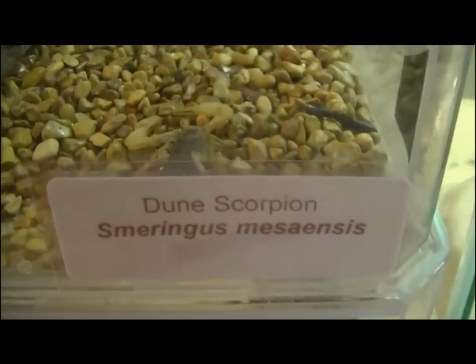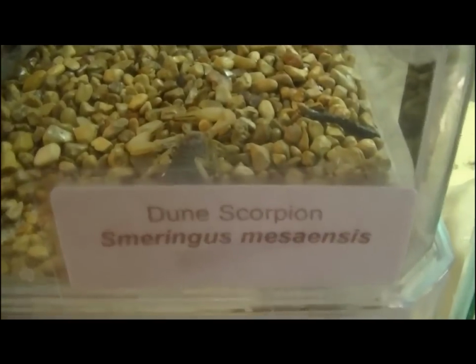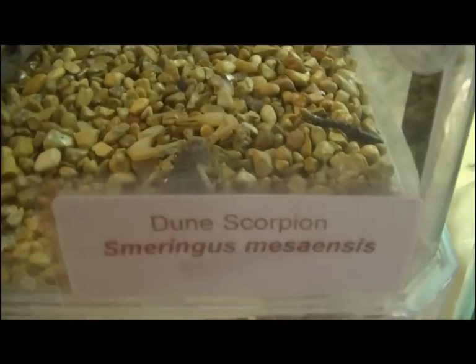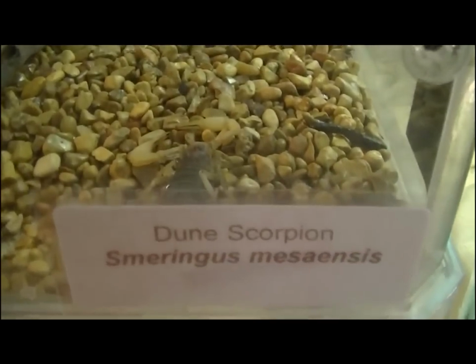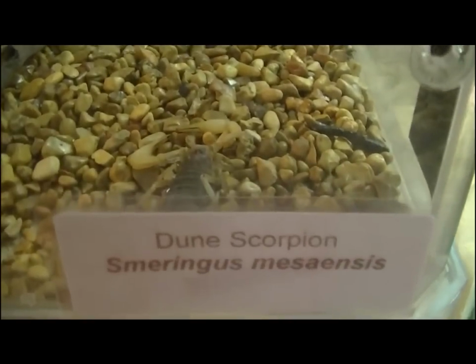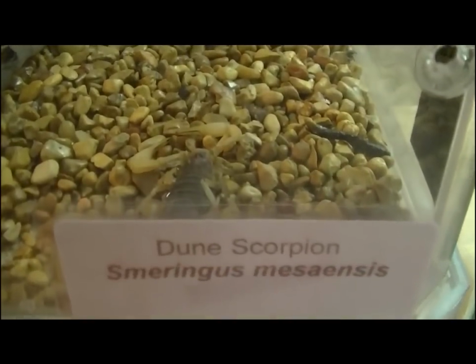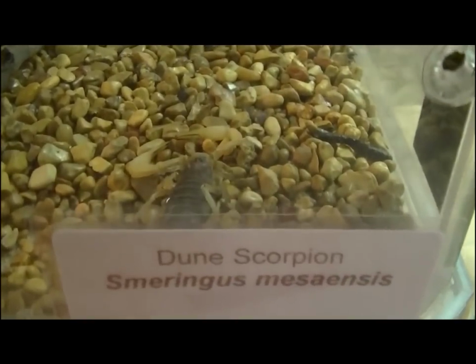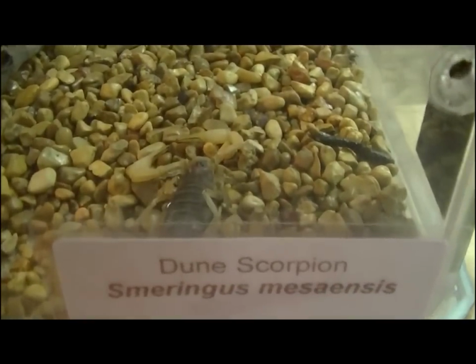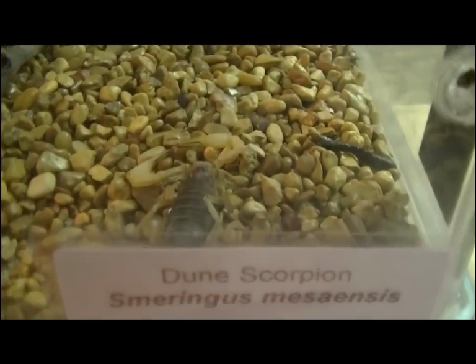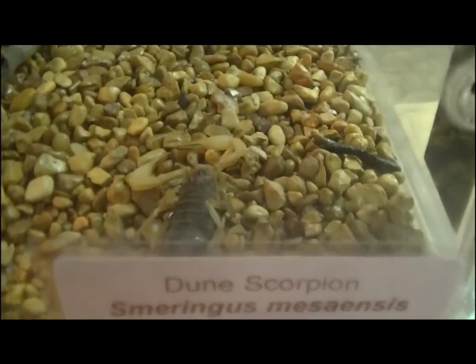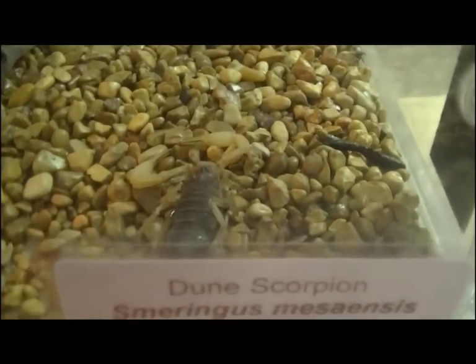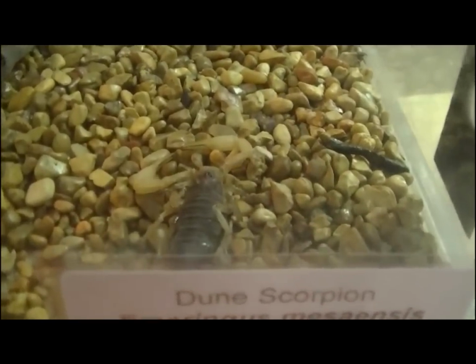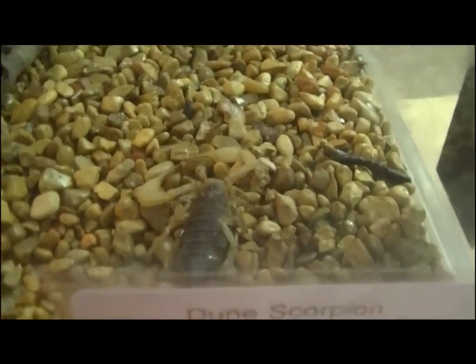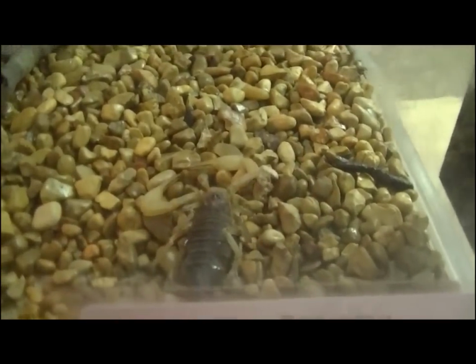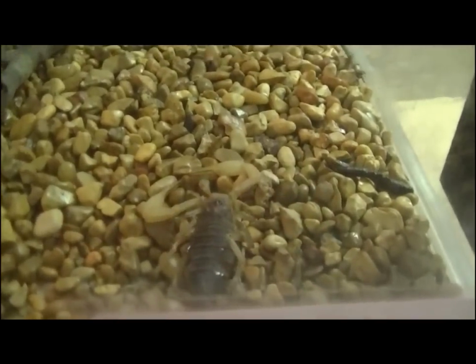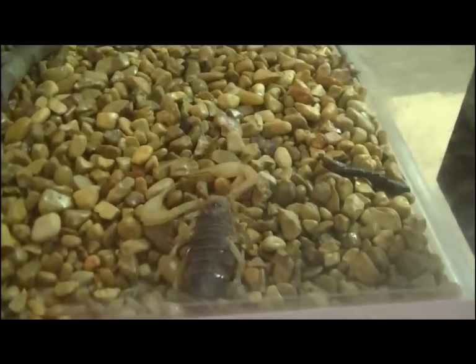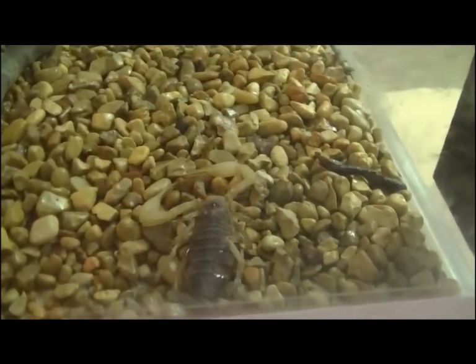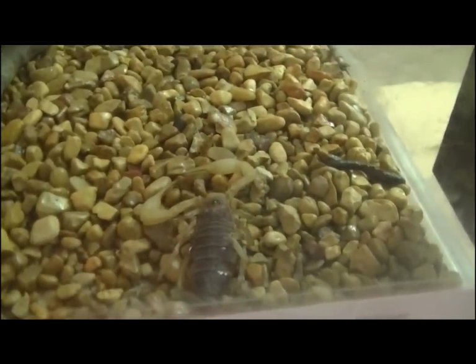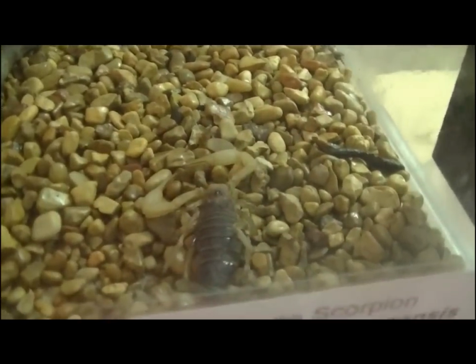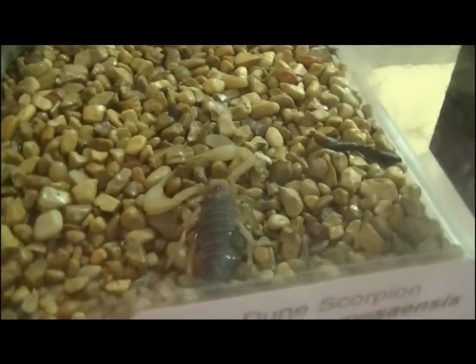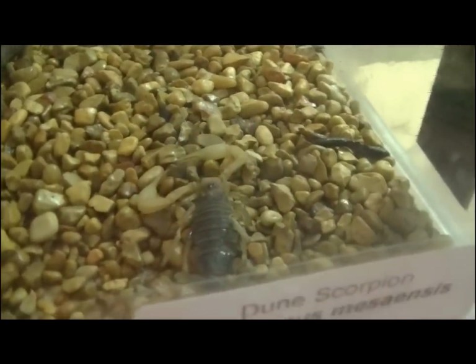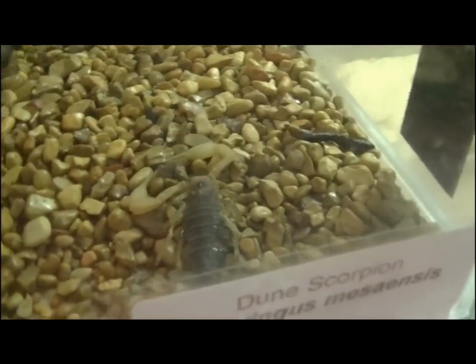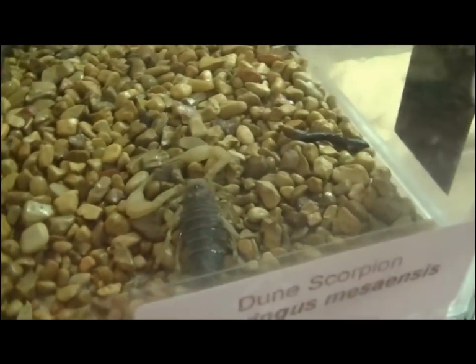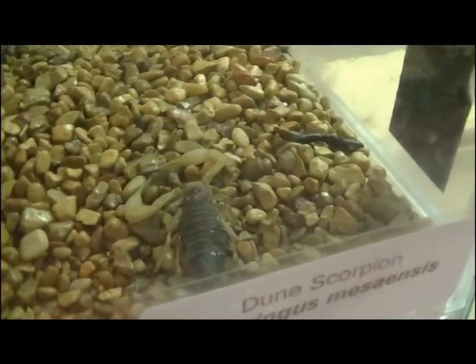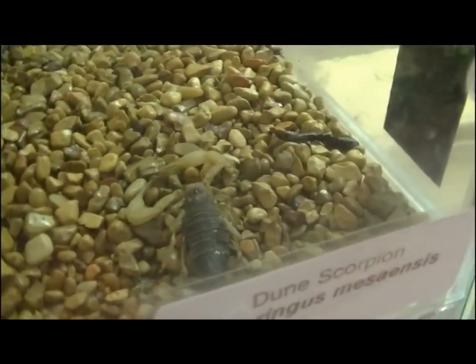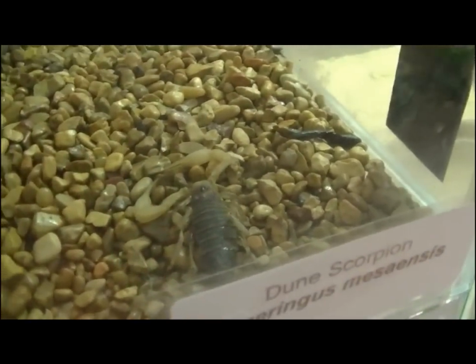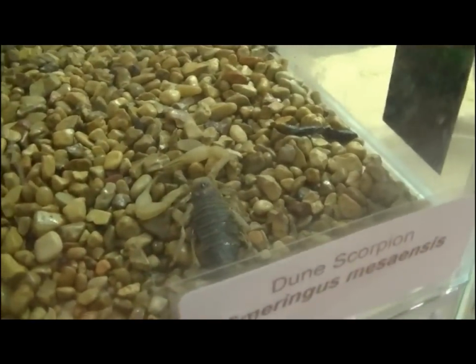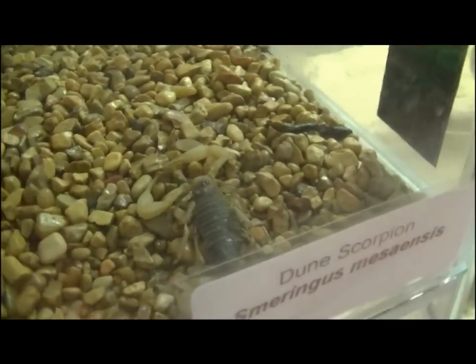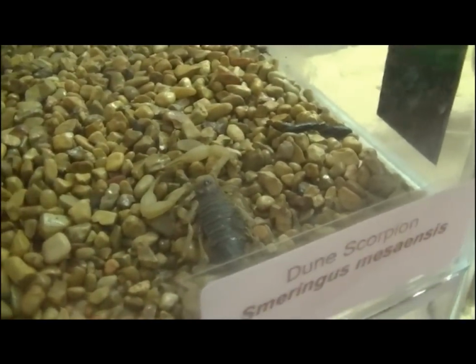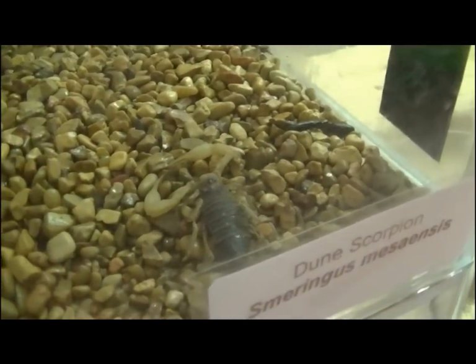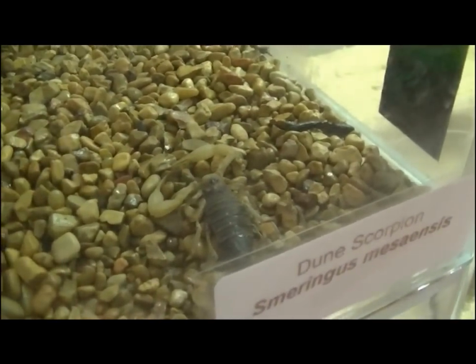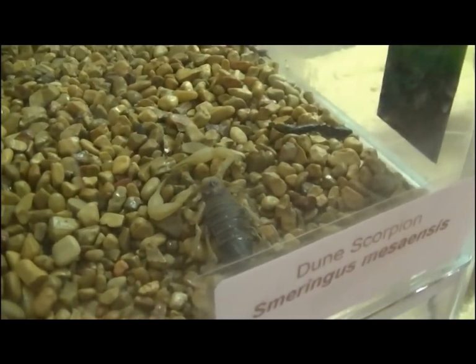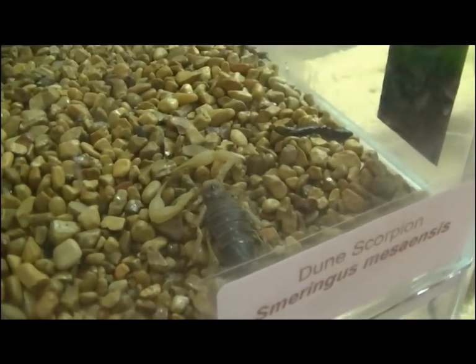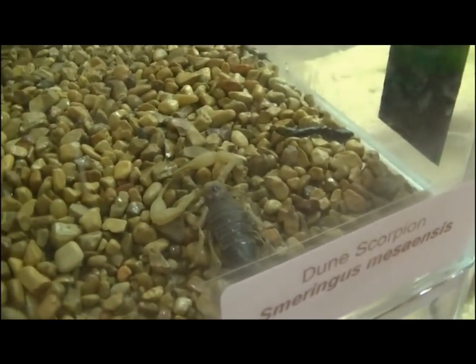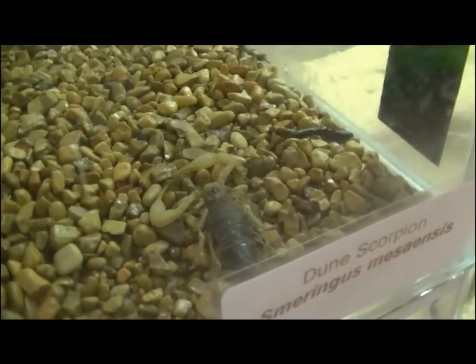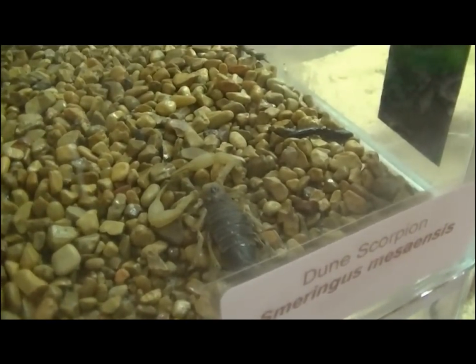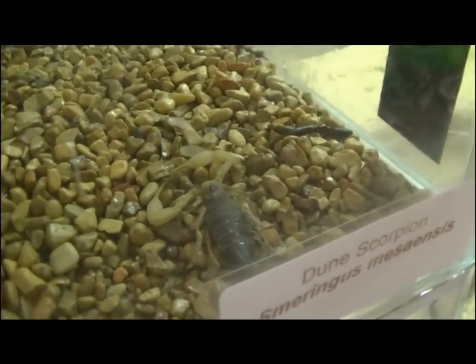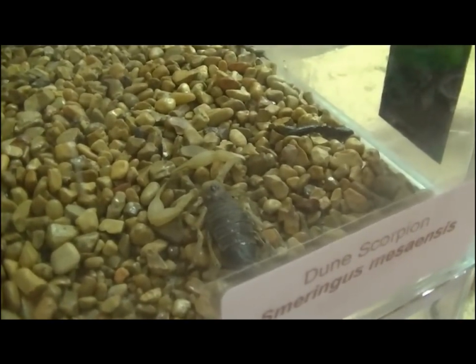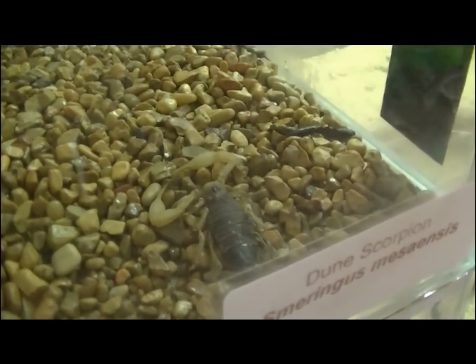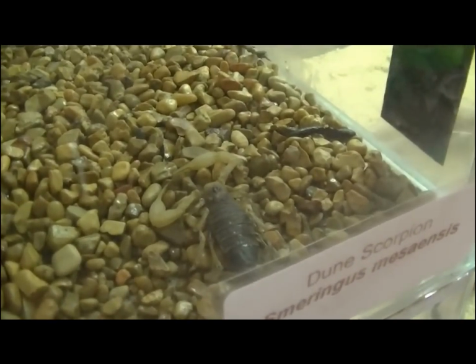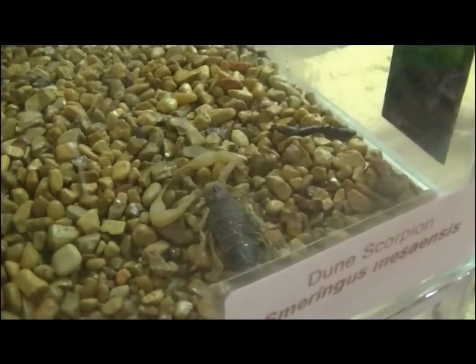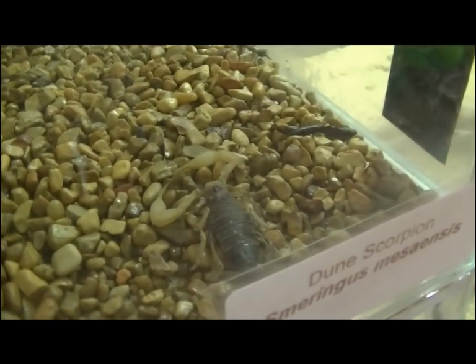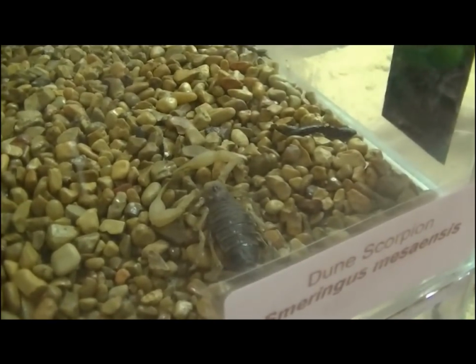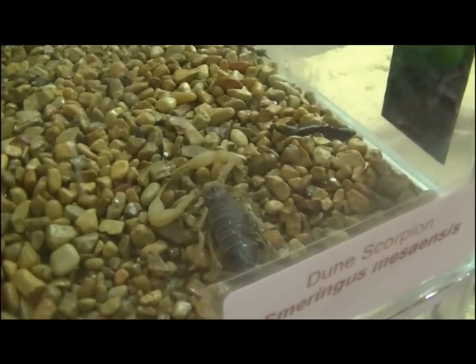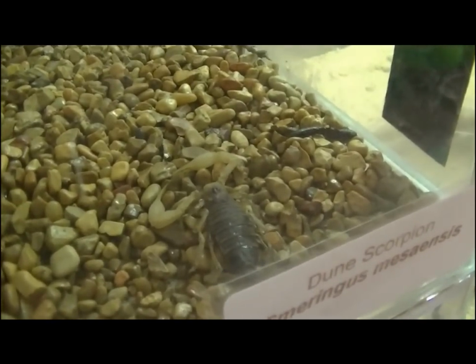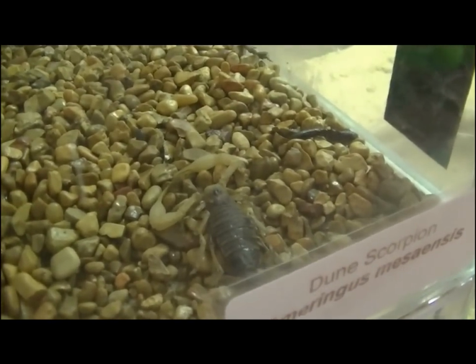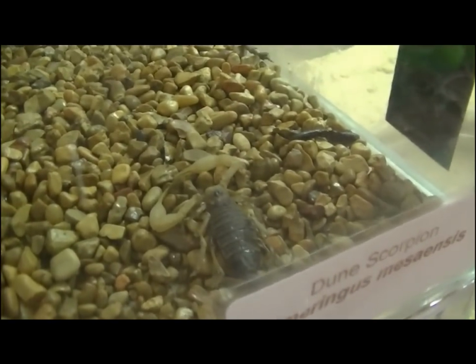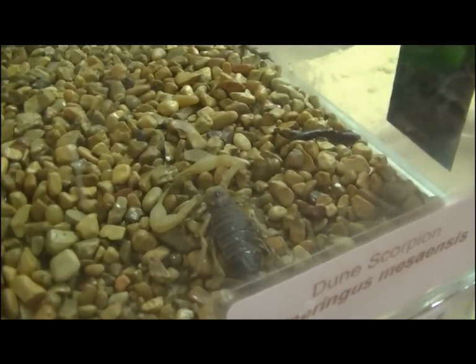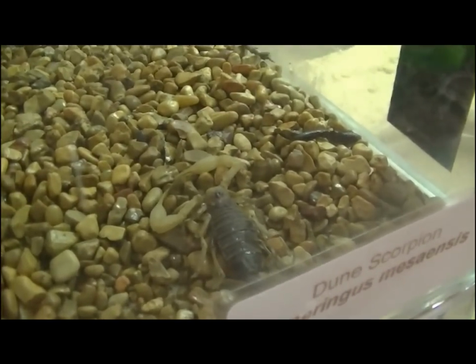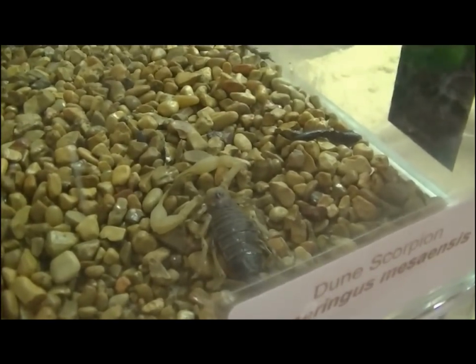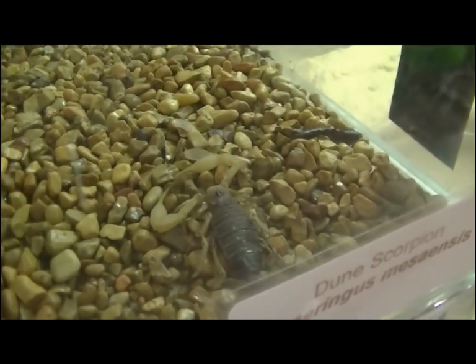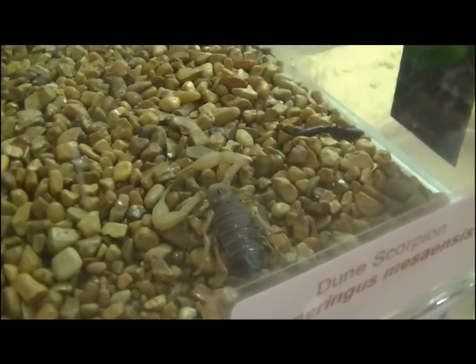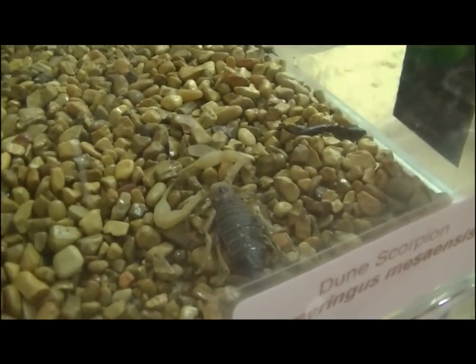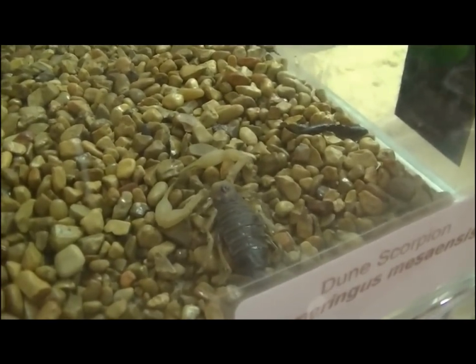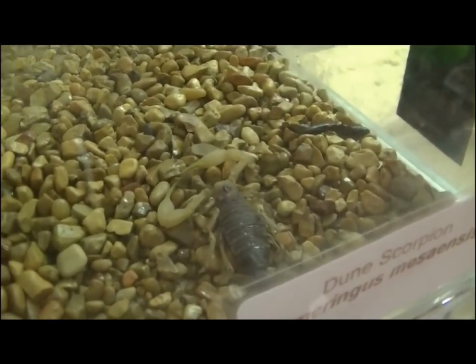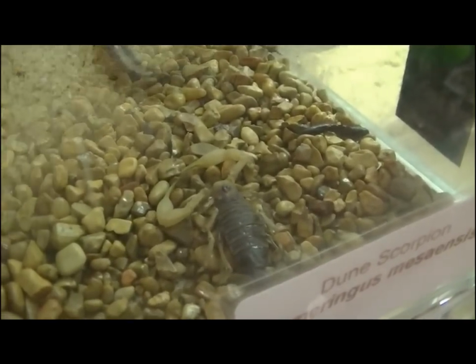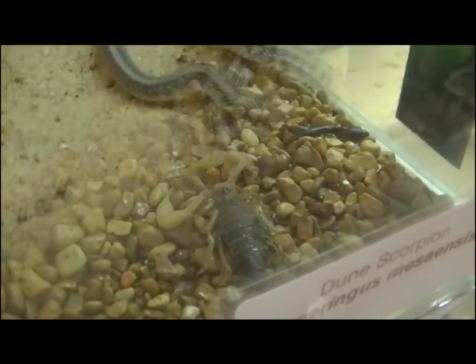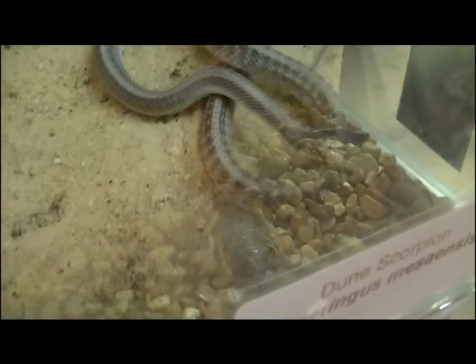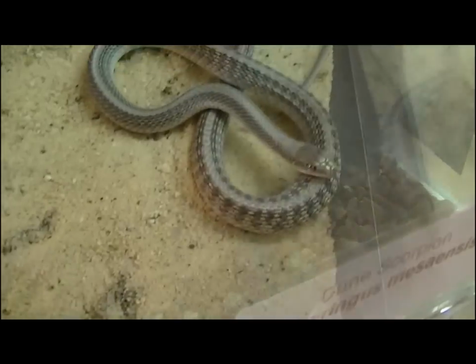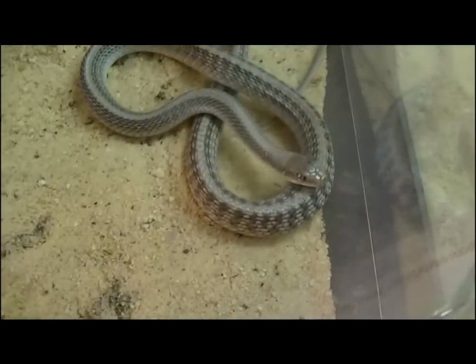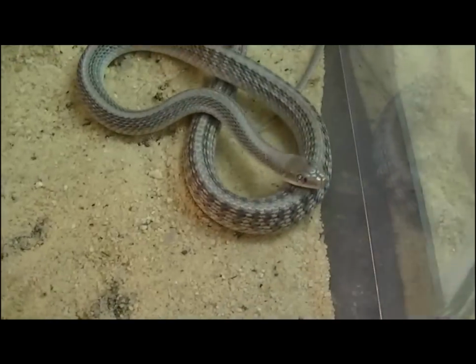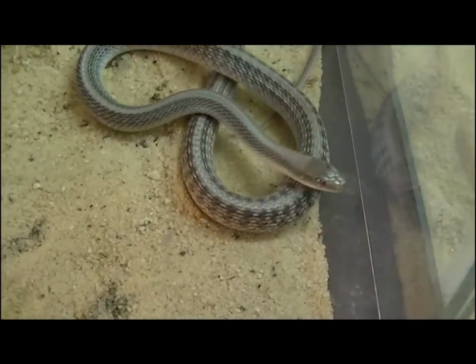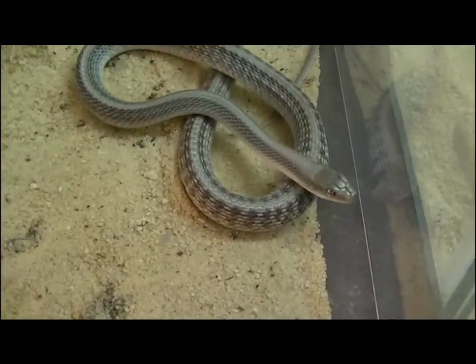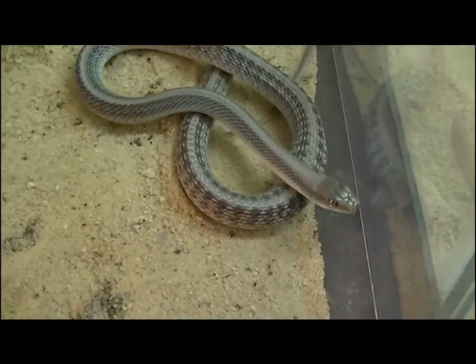The dune scorpion is one of the animals to be avoided. Though the sting is not deadly, it is painful, much like a wasp.